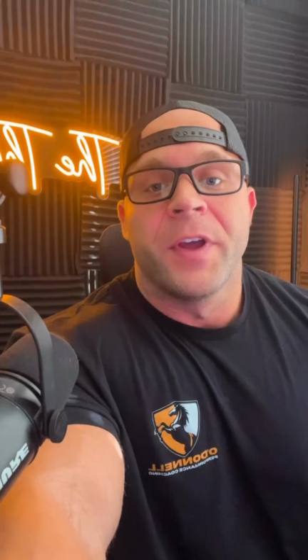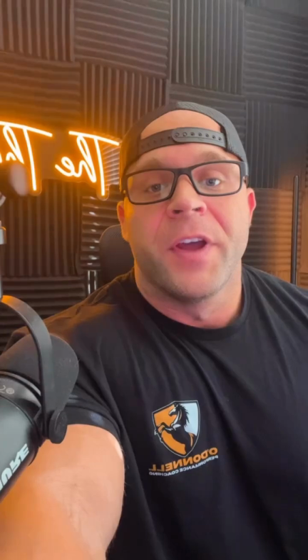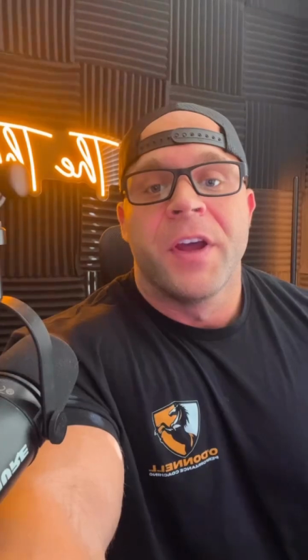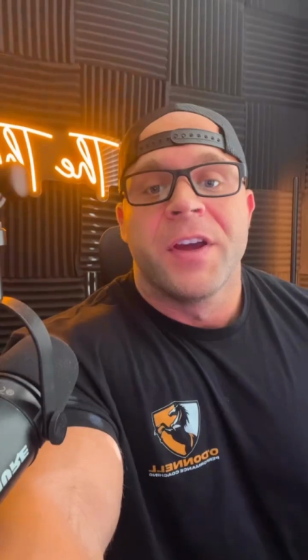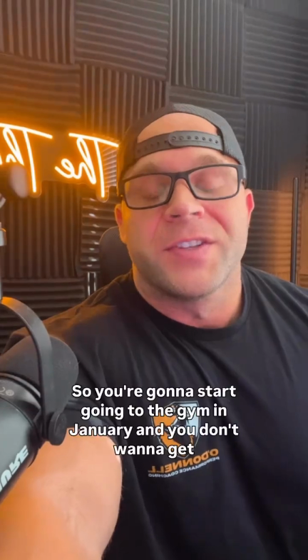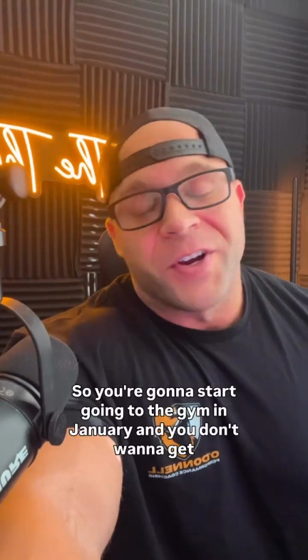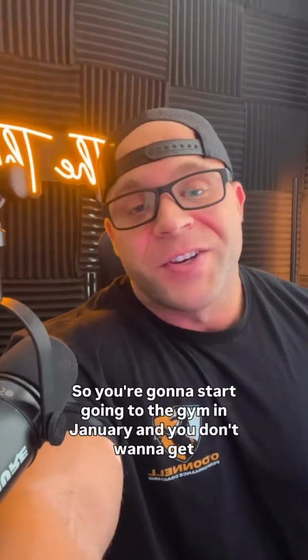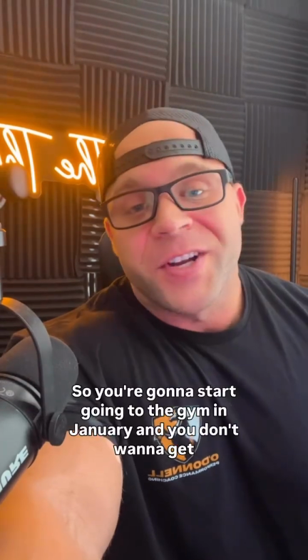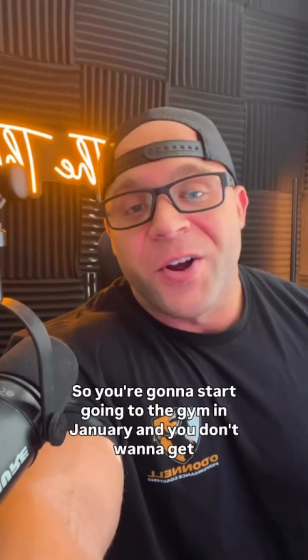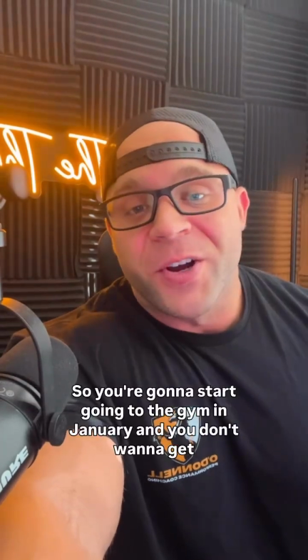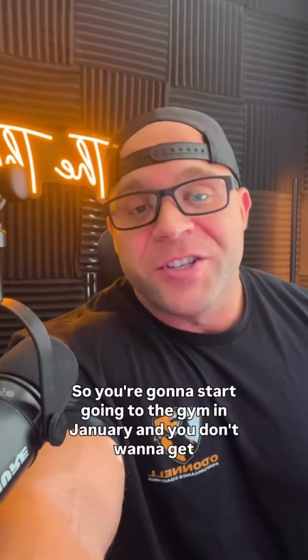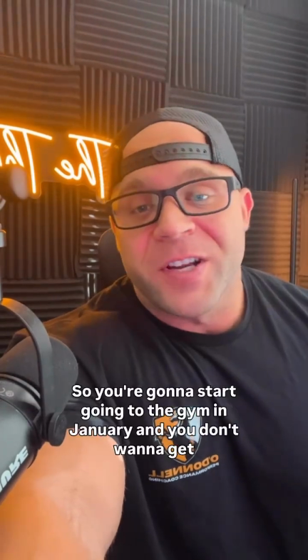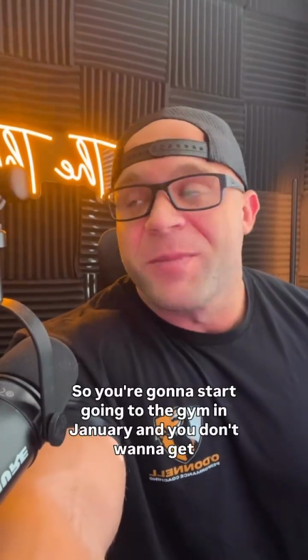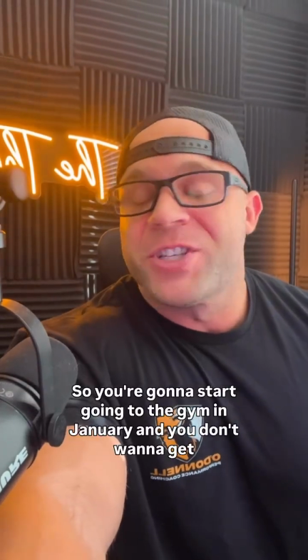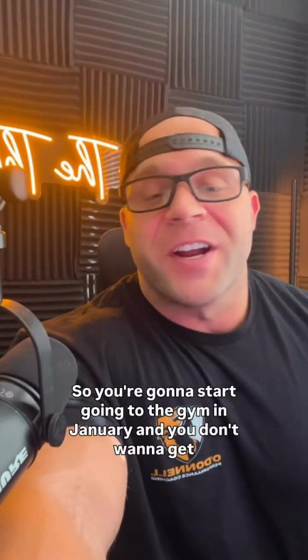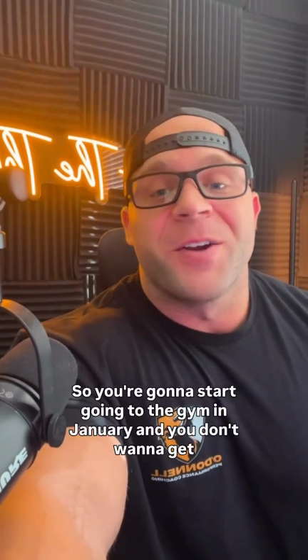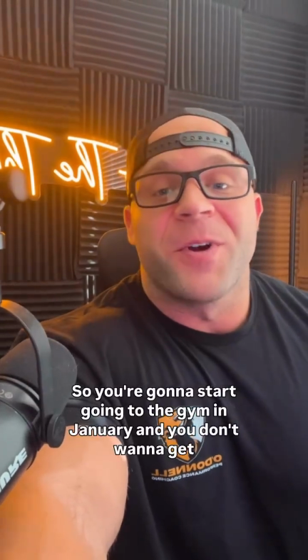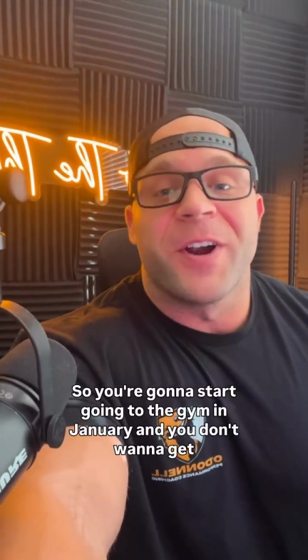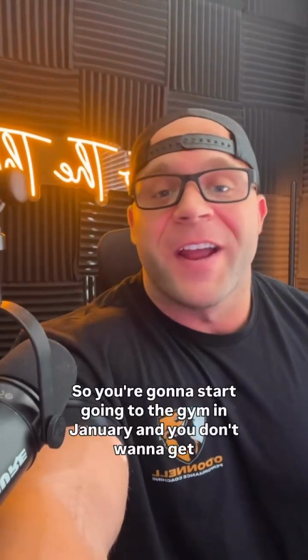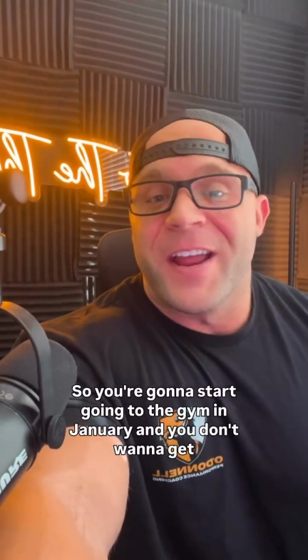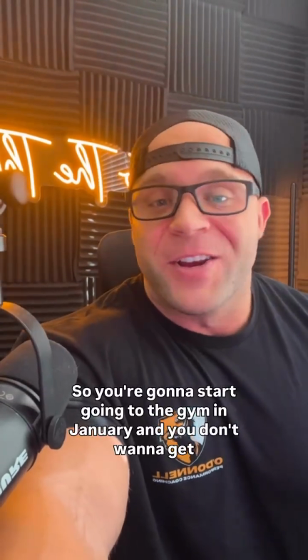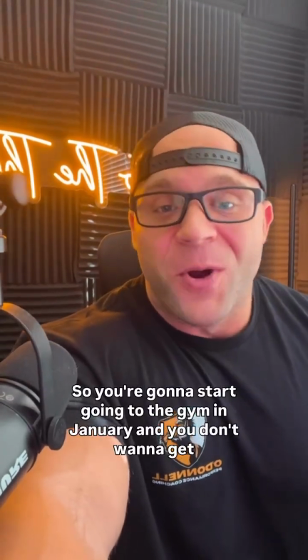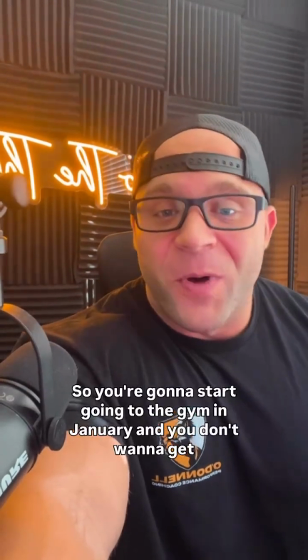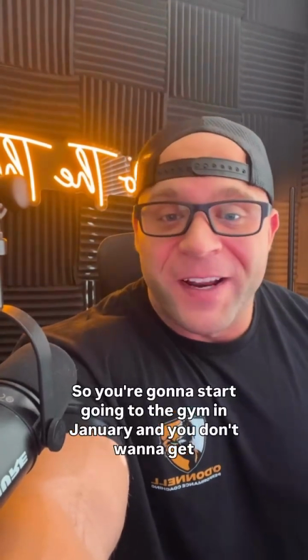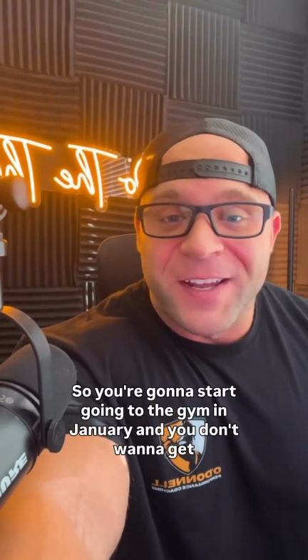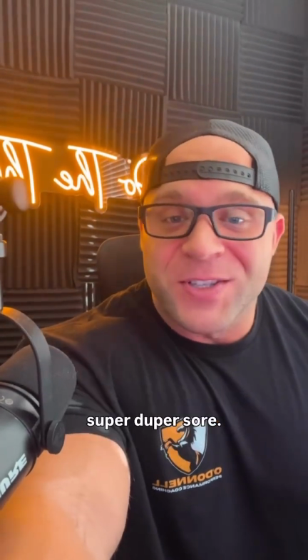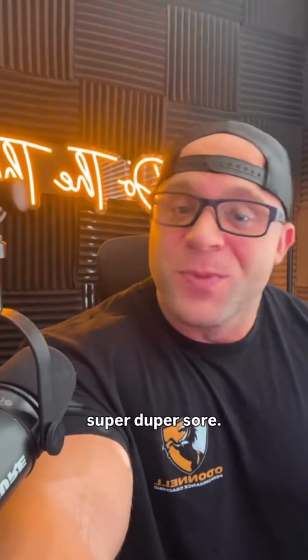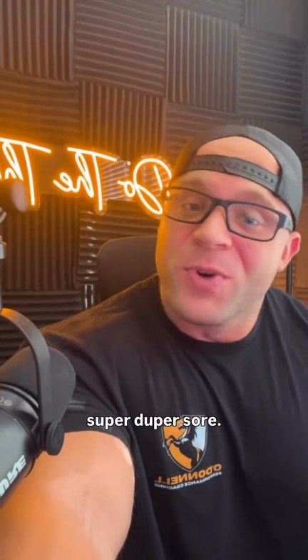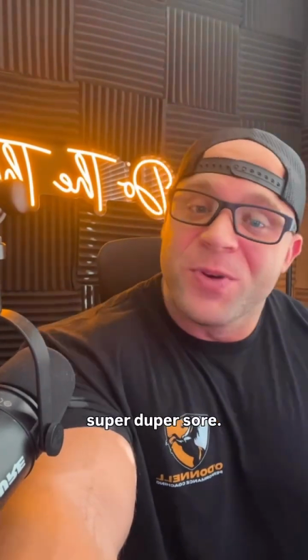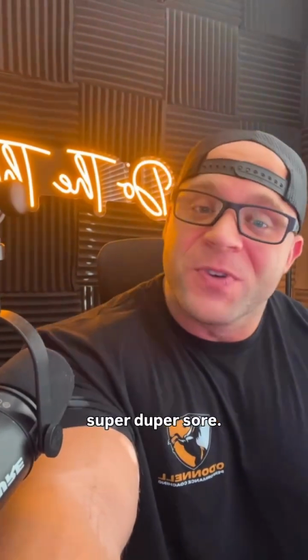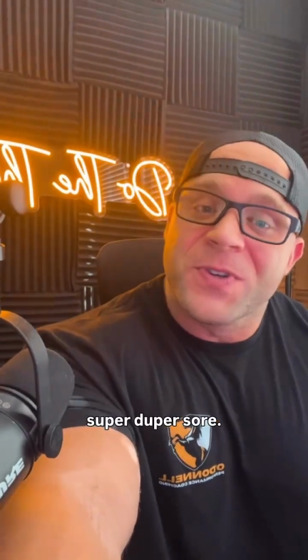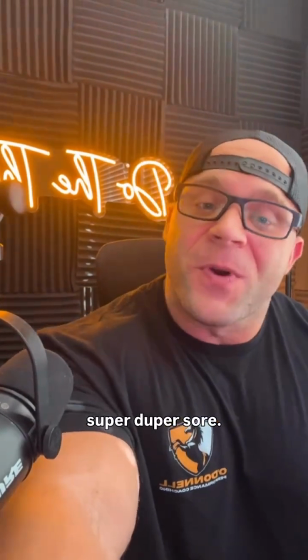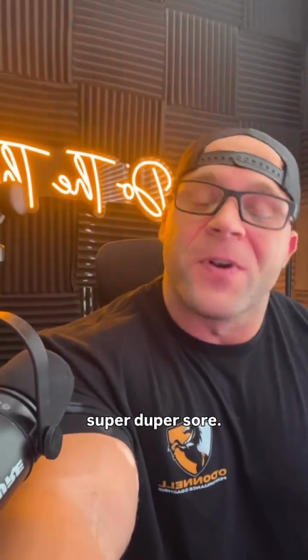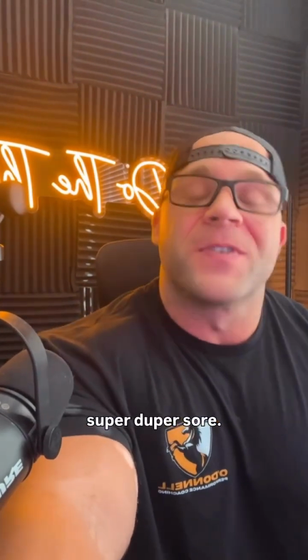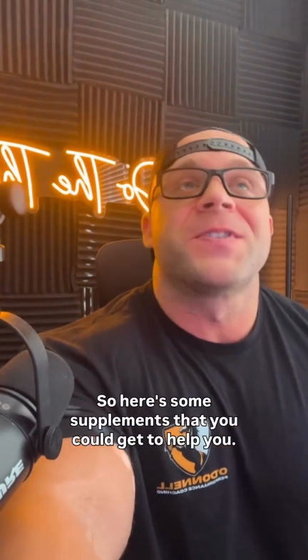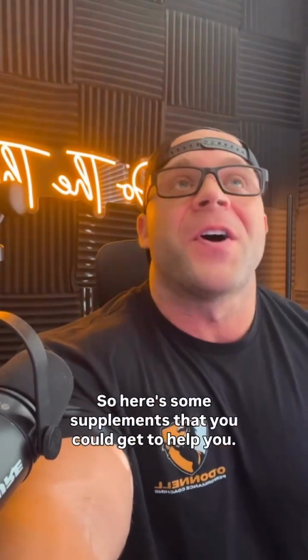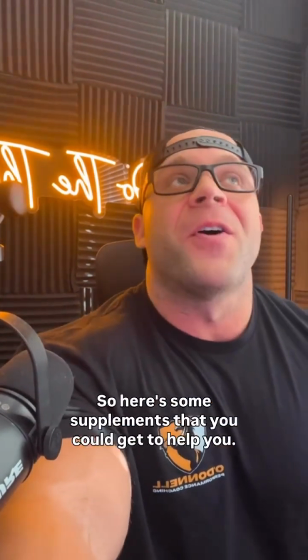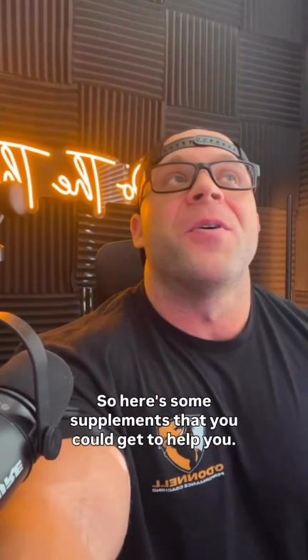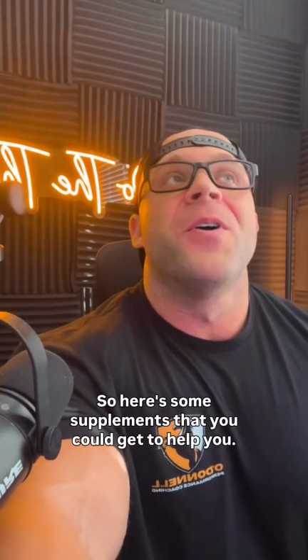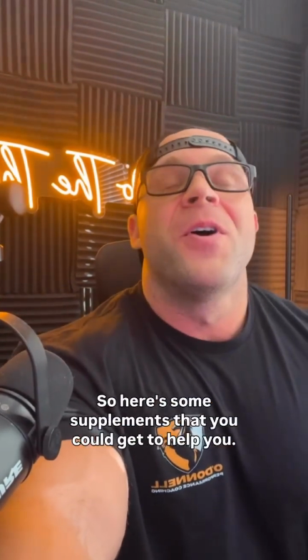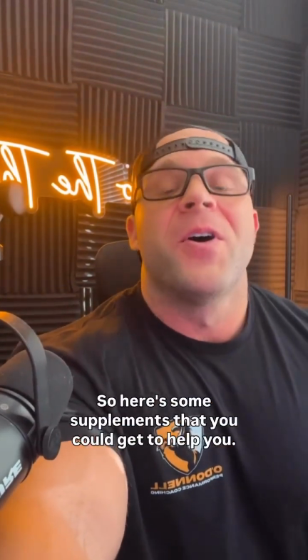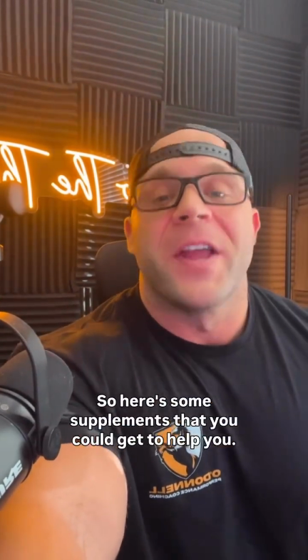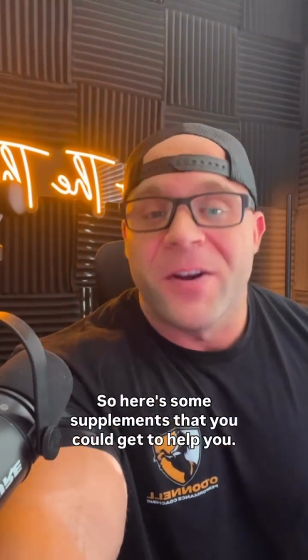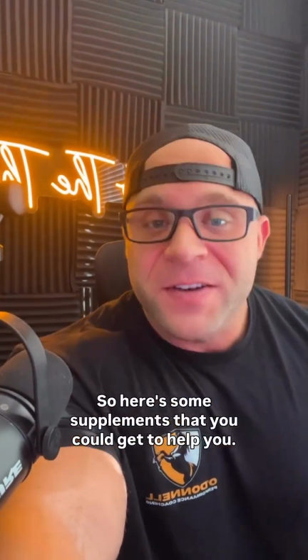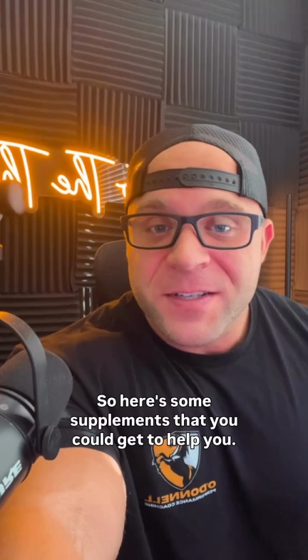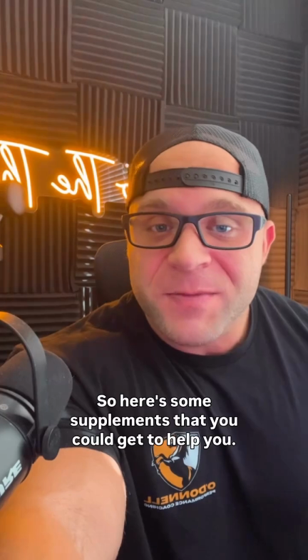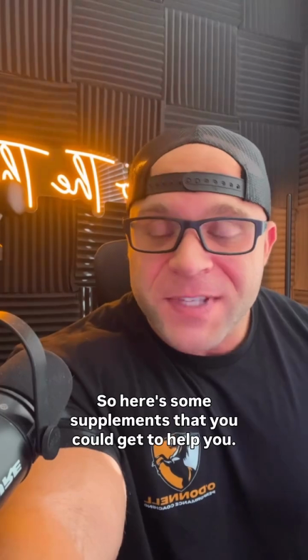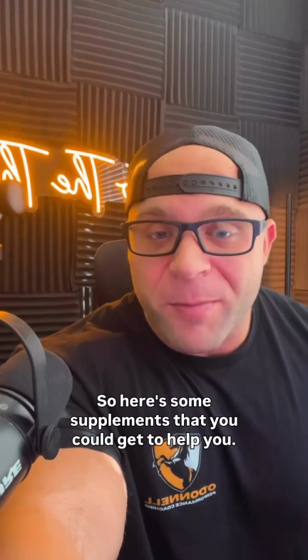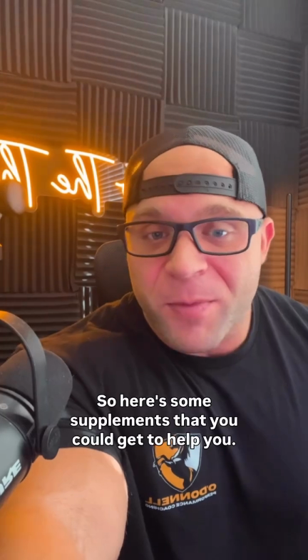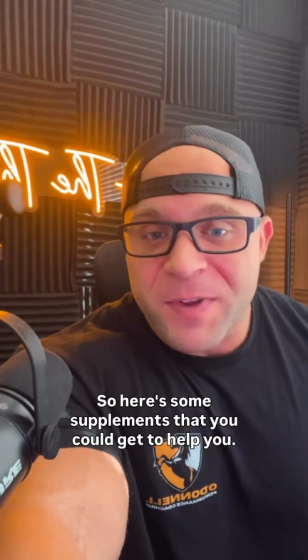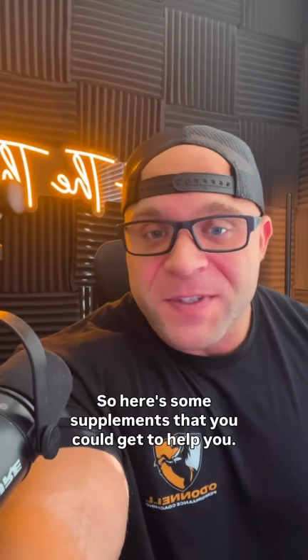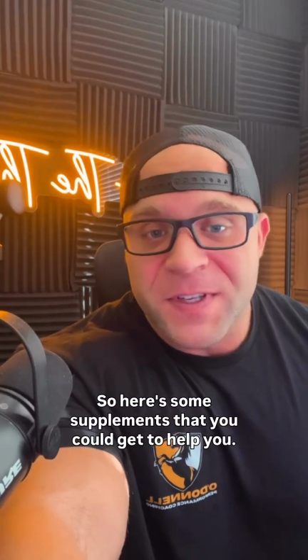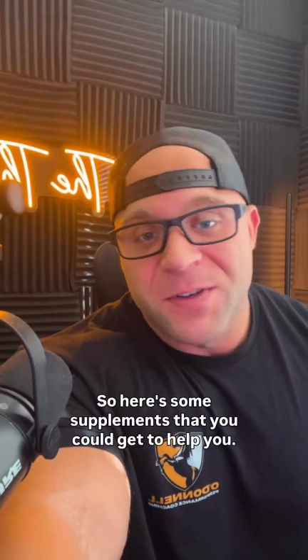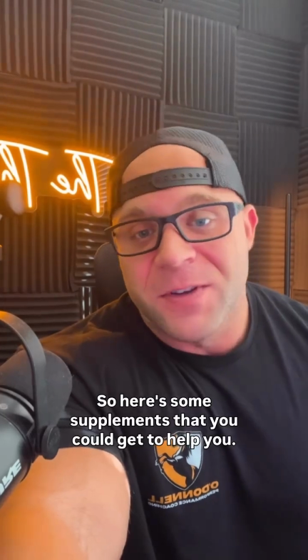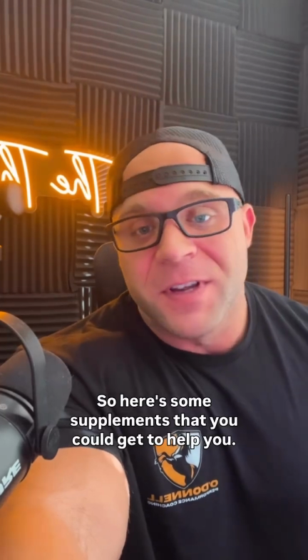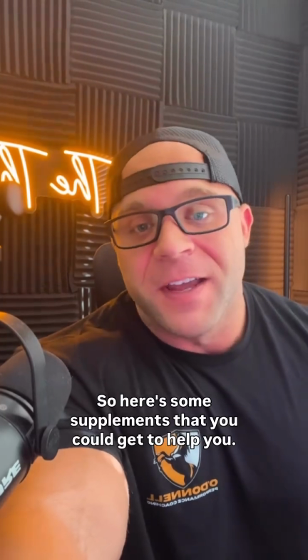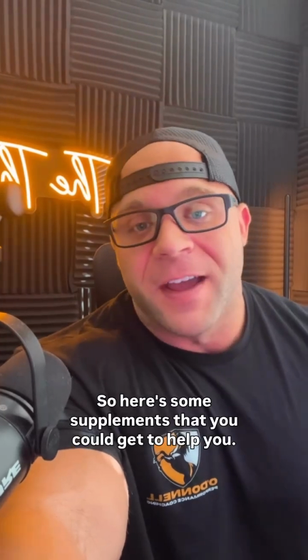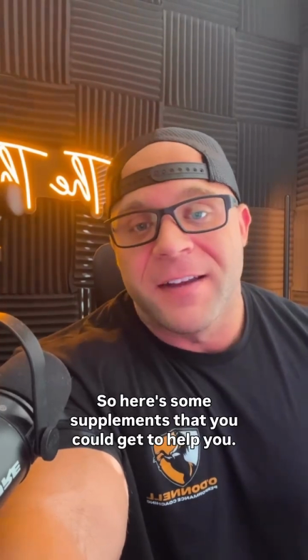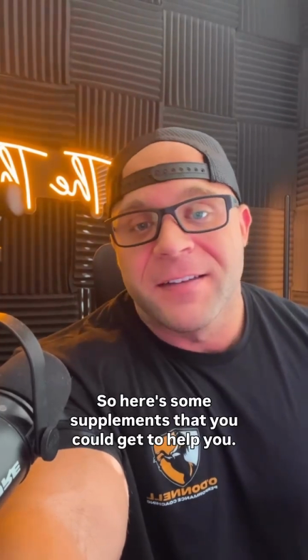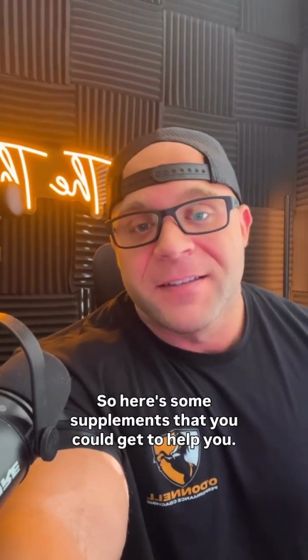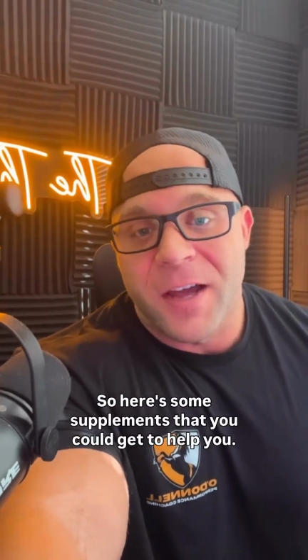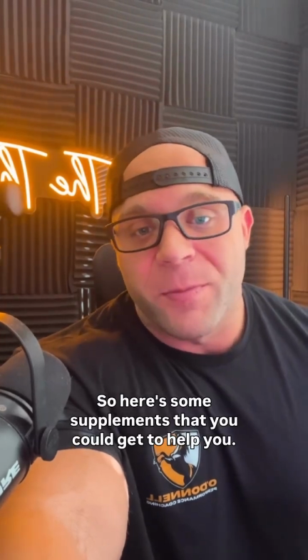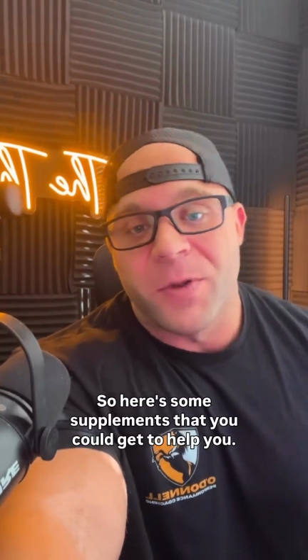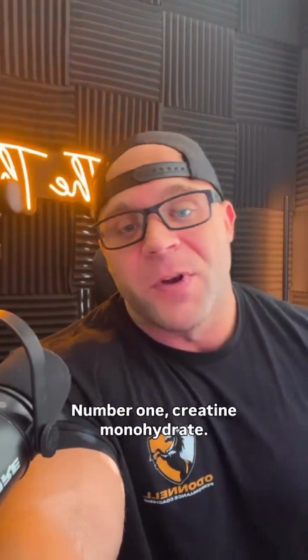So you're going to start going to the gym in January and you don't want to get super duper sore. Here are some supplements that you can get to help you.